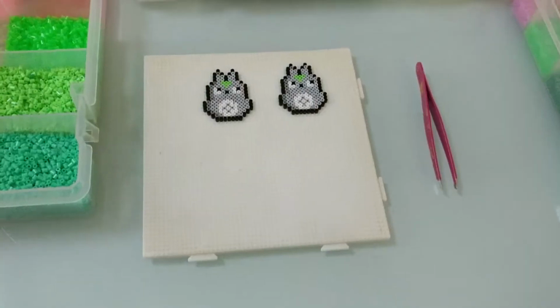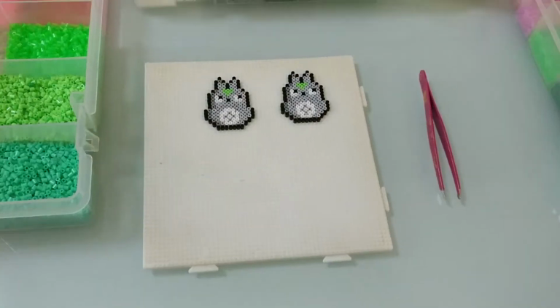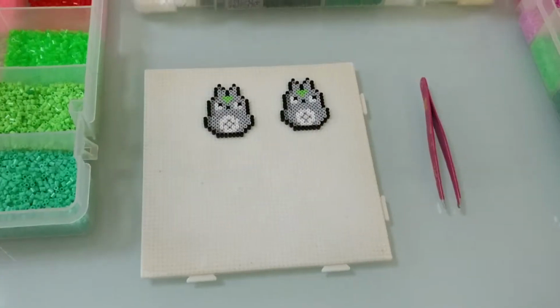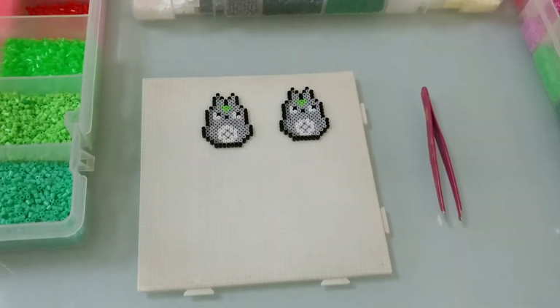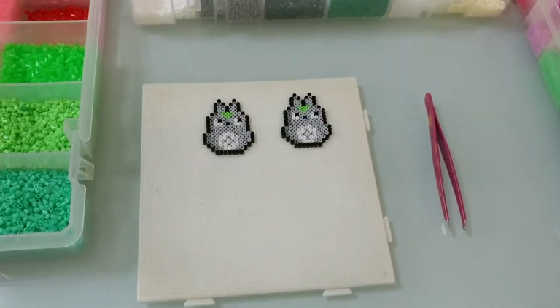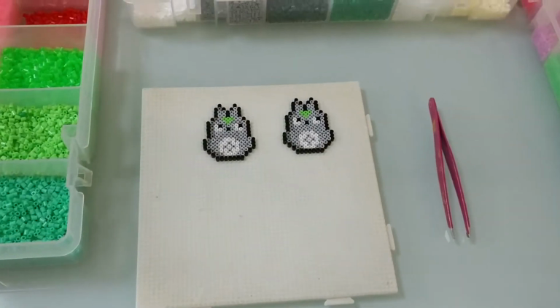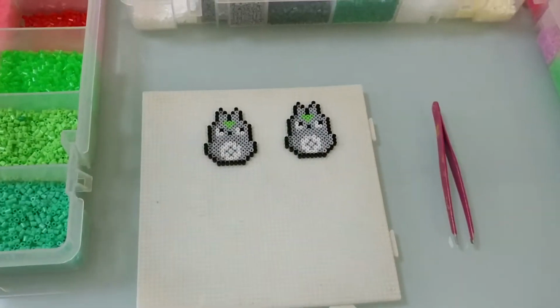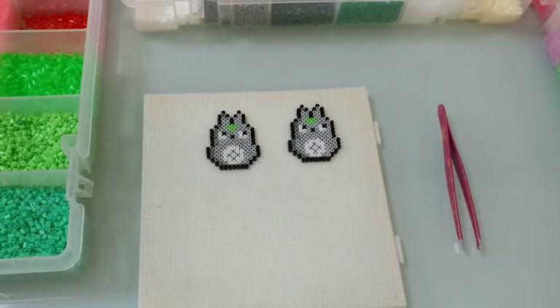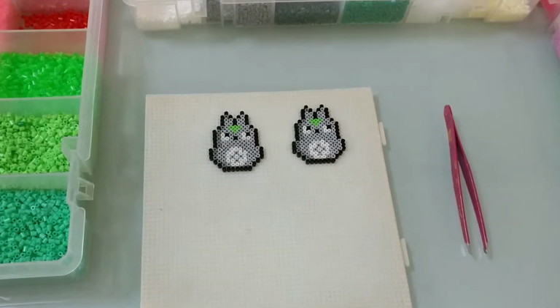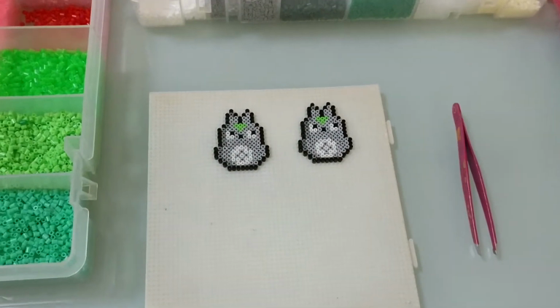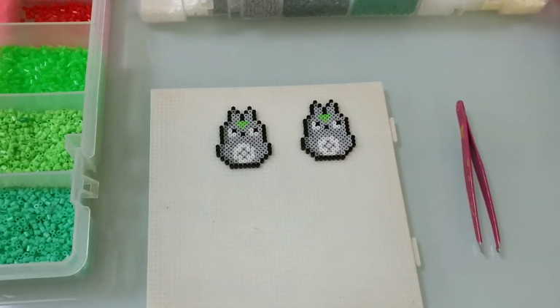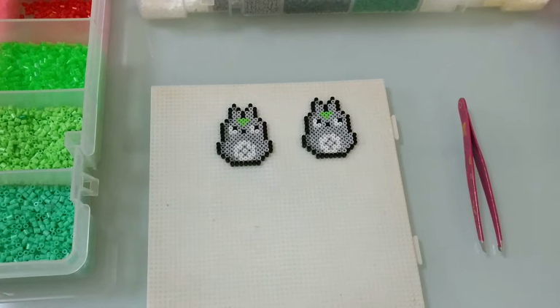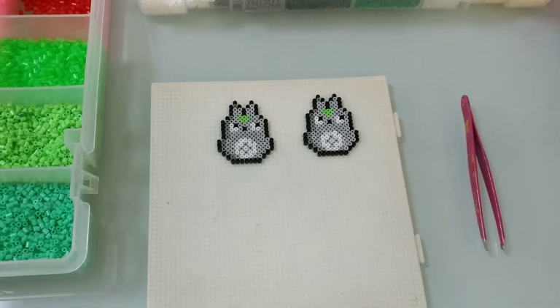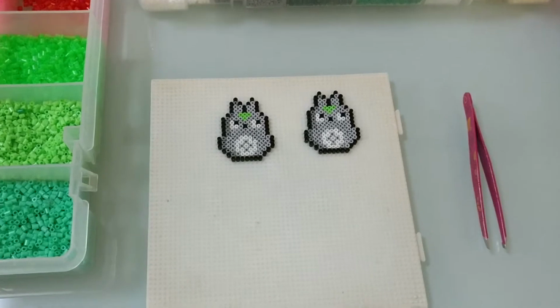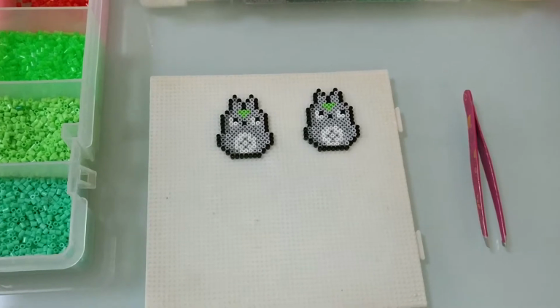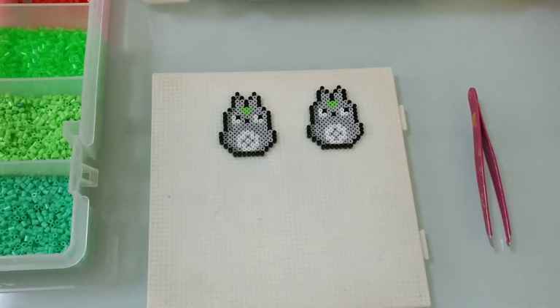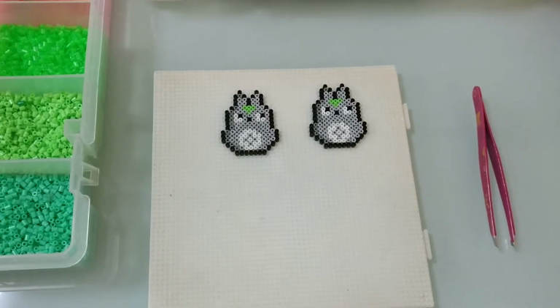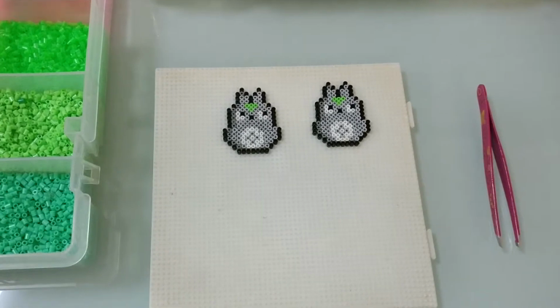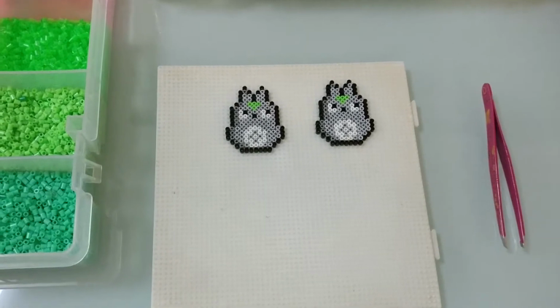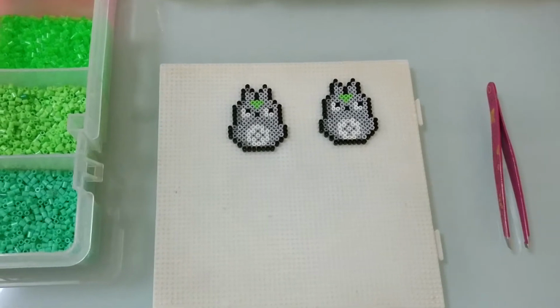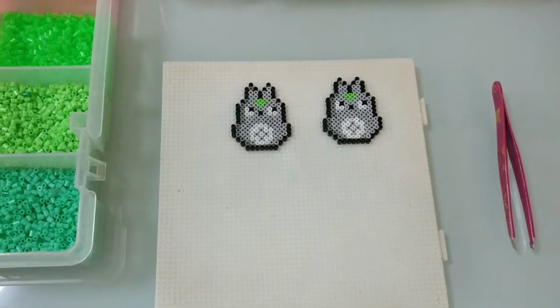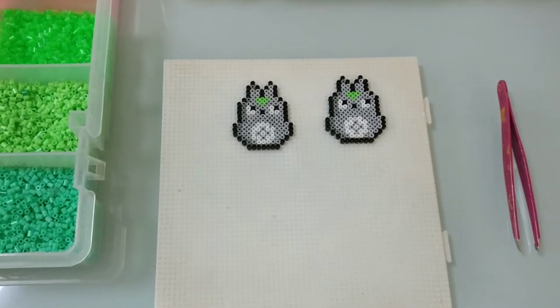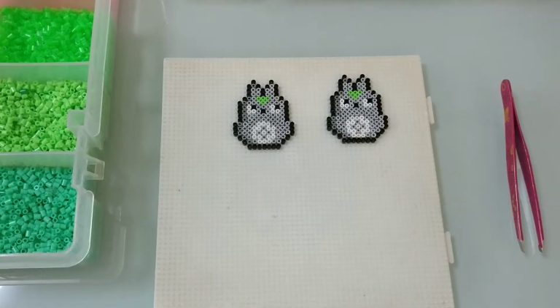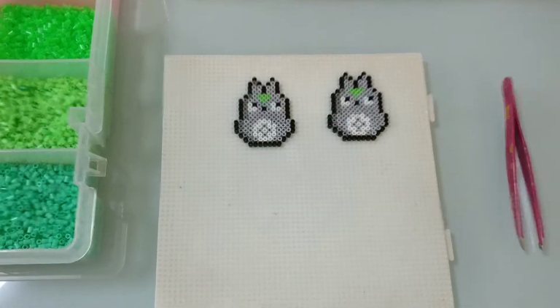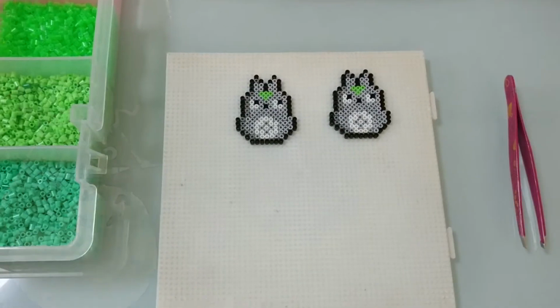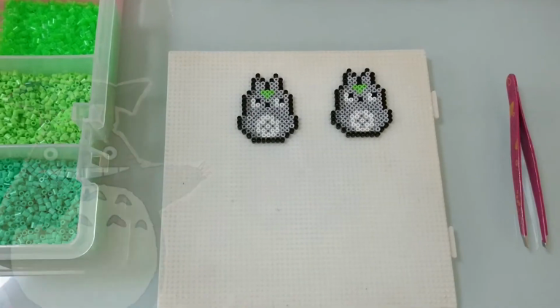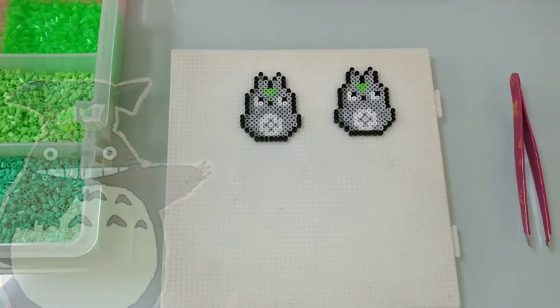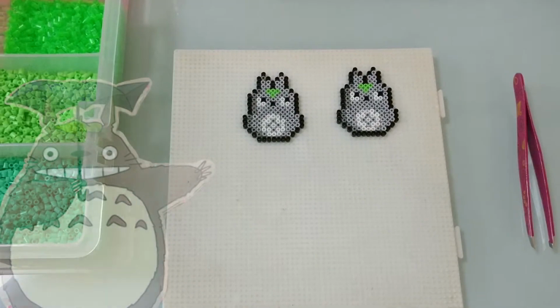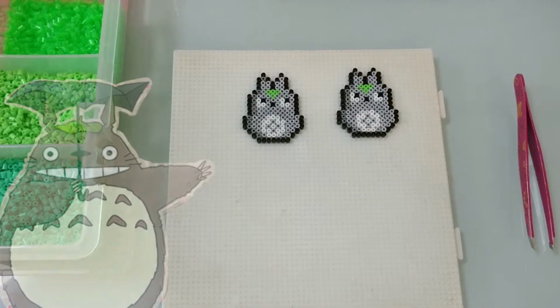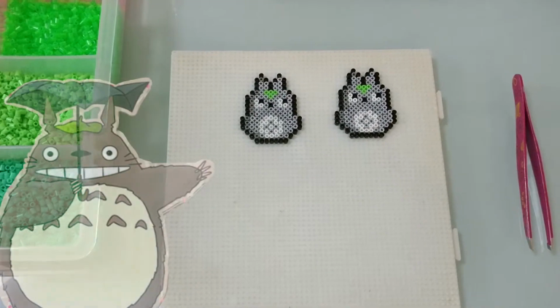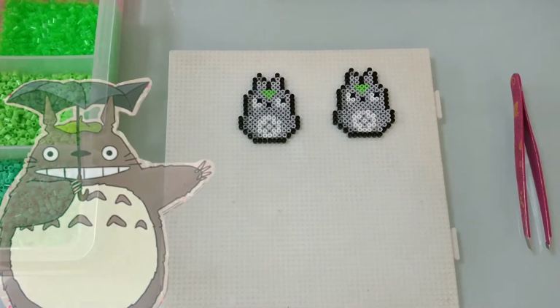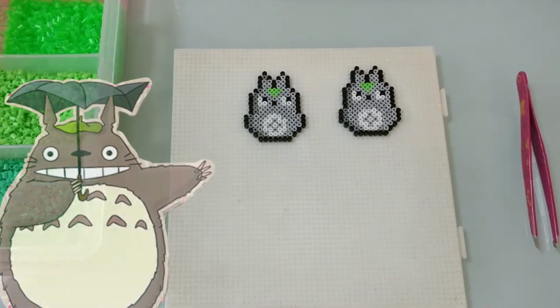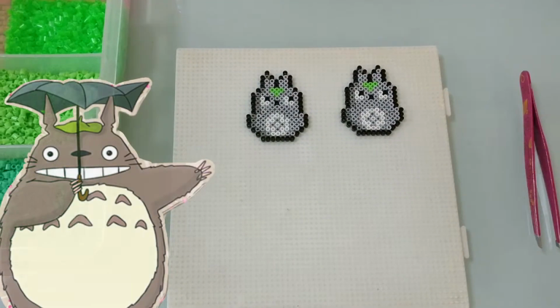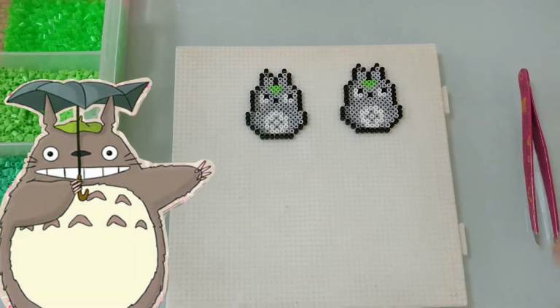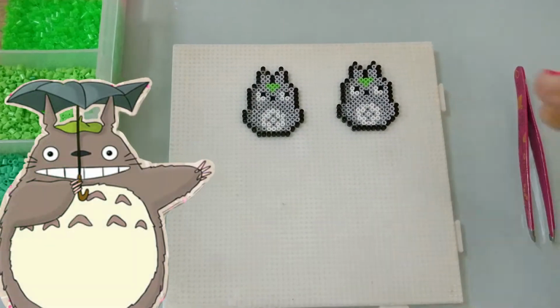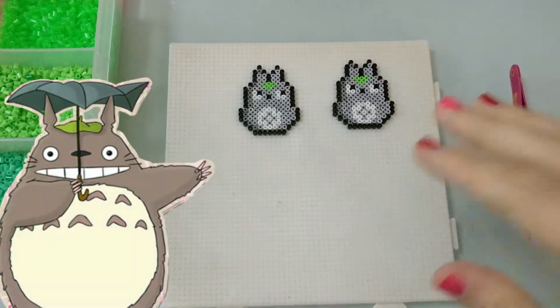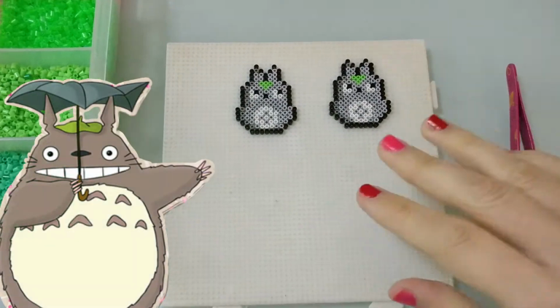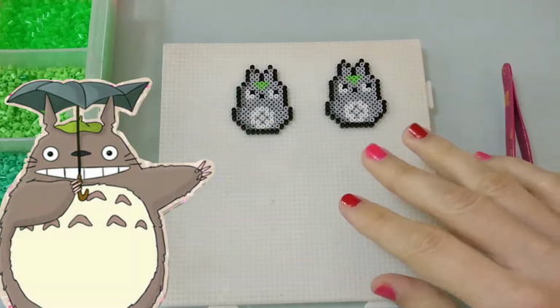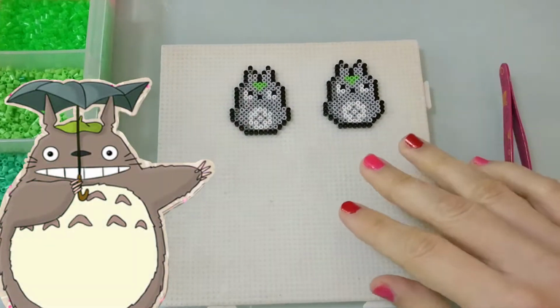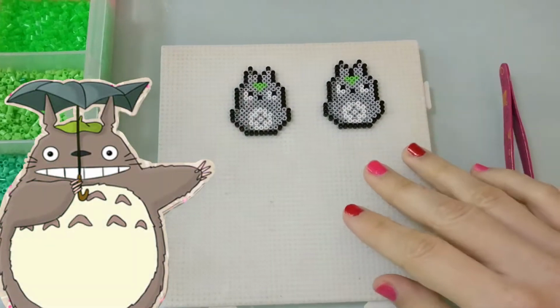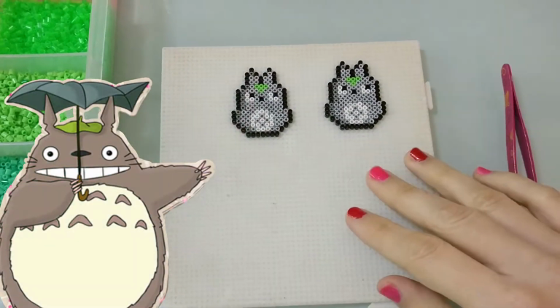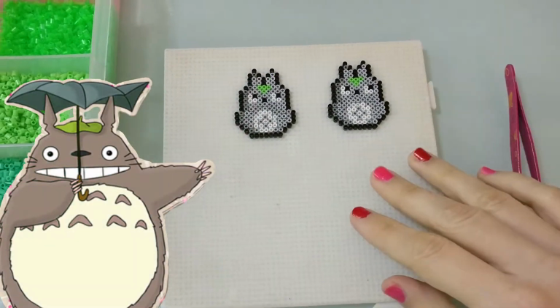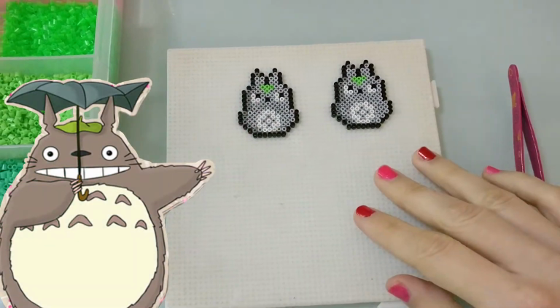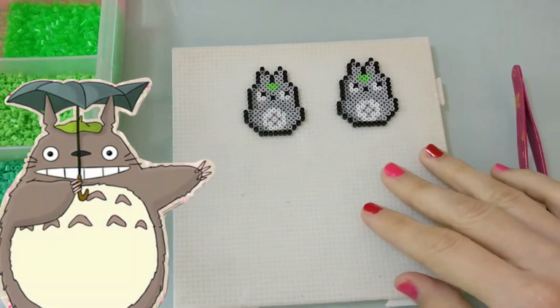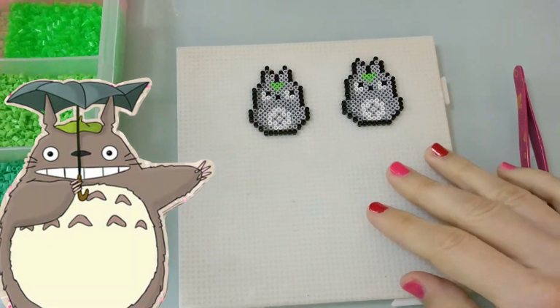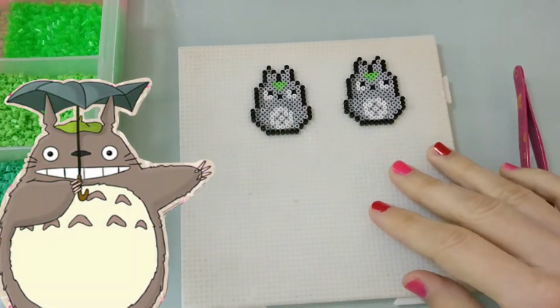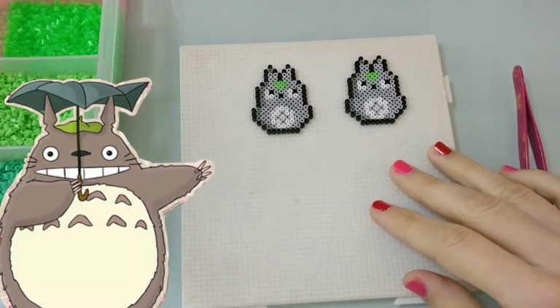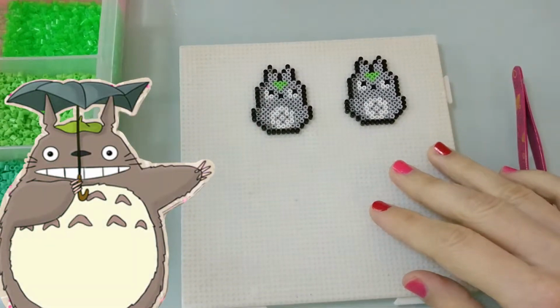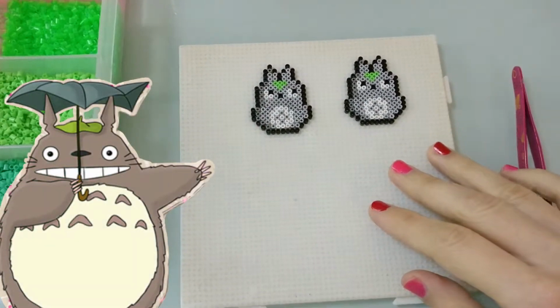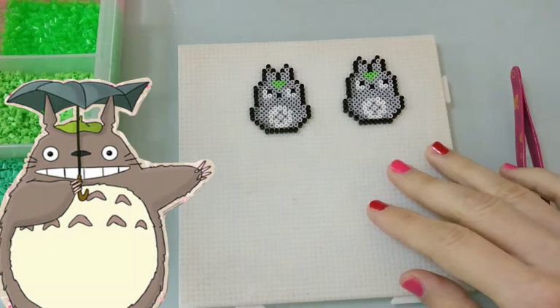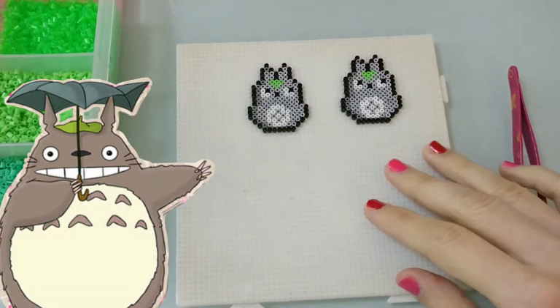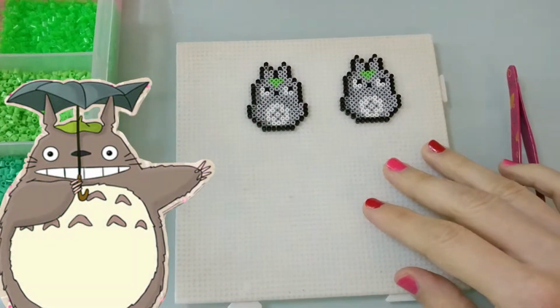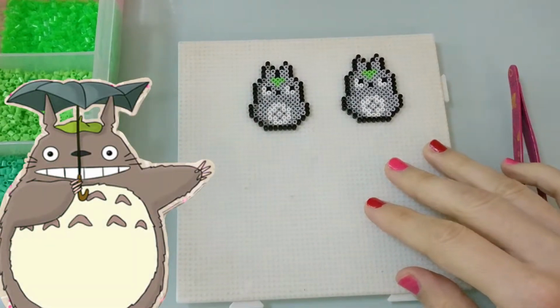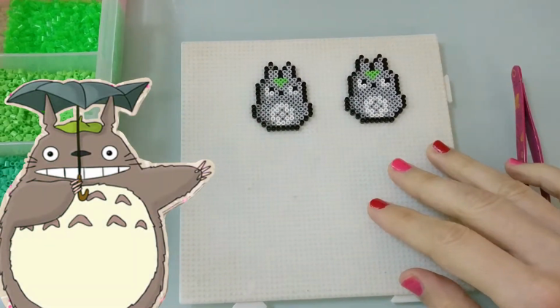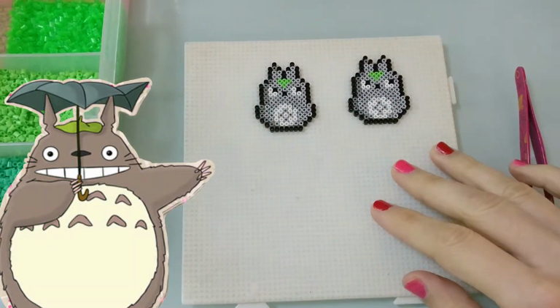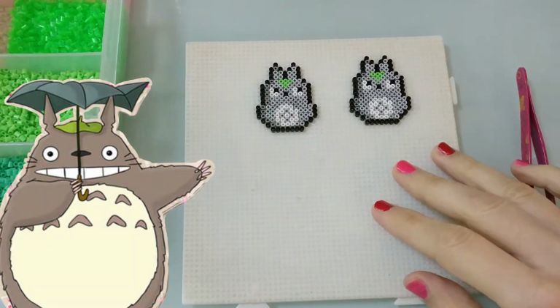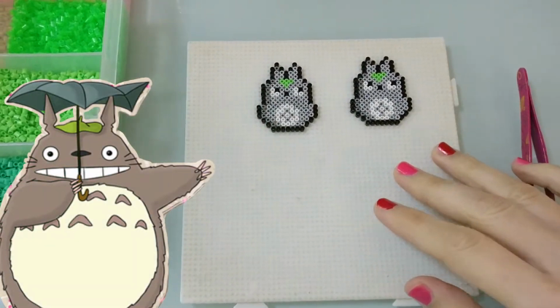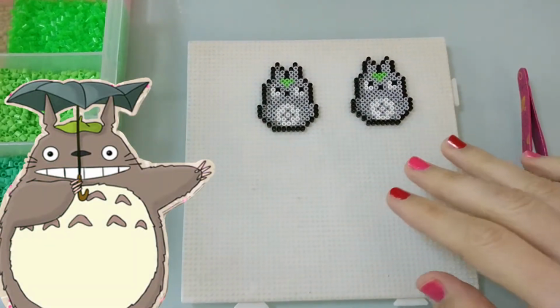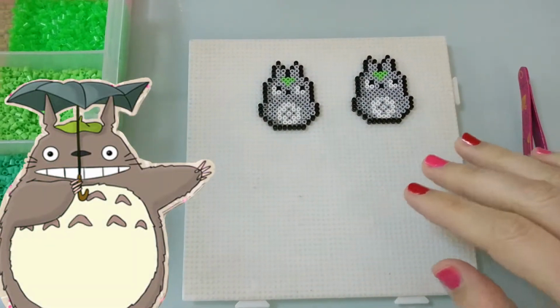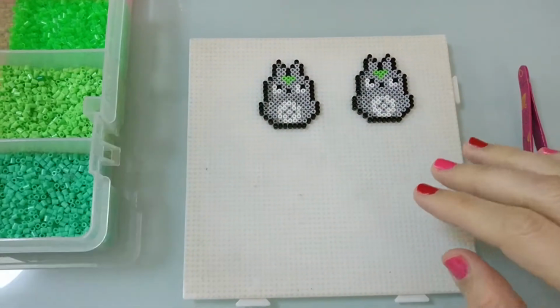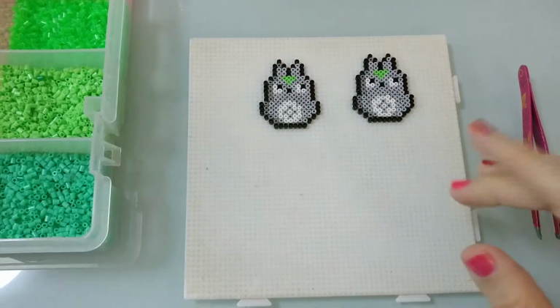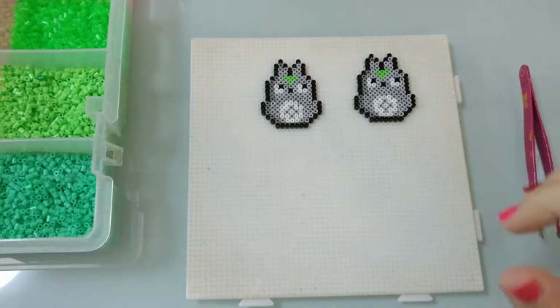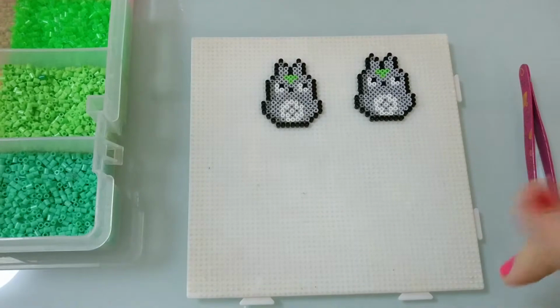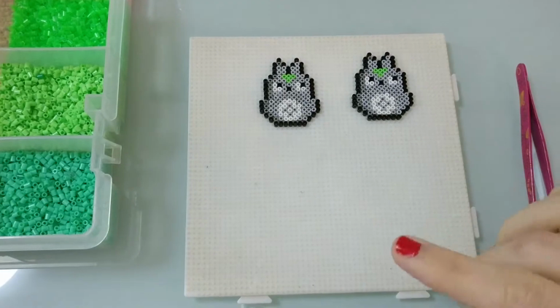My two little Totoros are also ready, and I'm going to turn those into an earring.